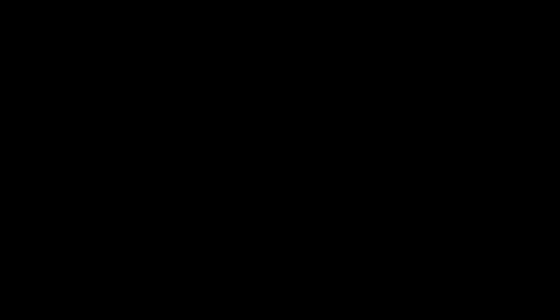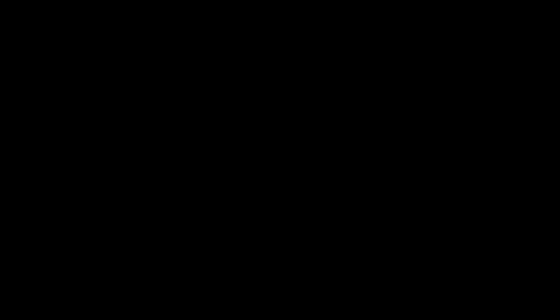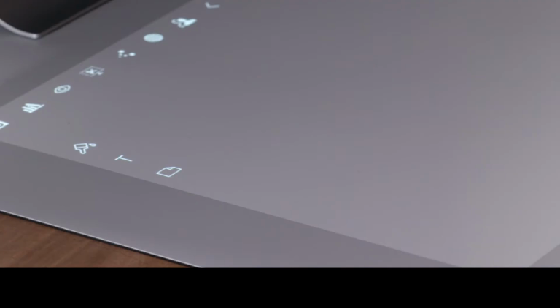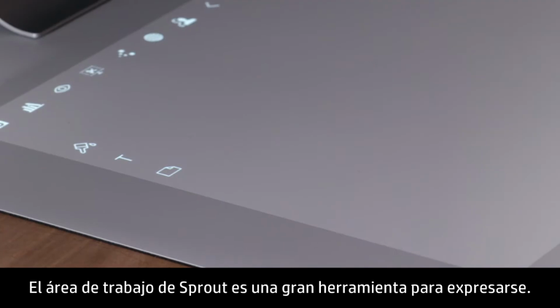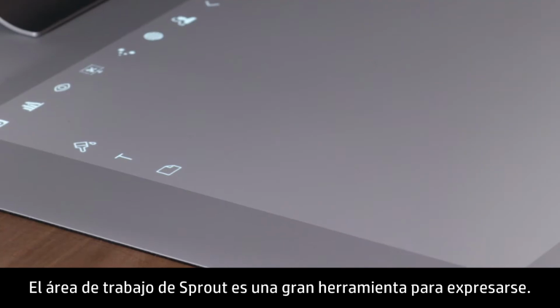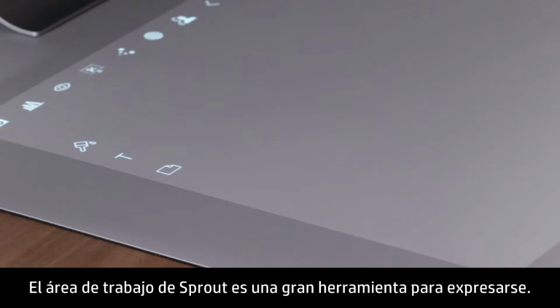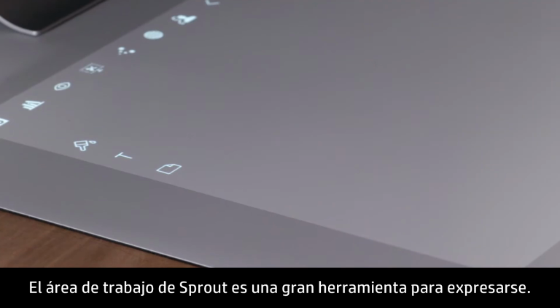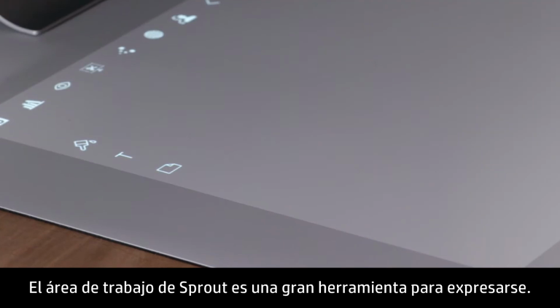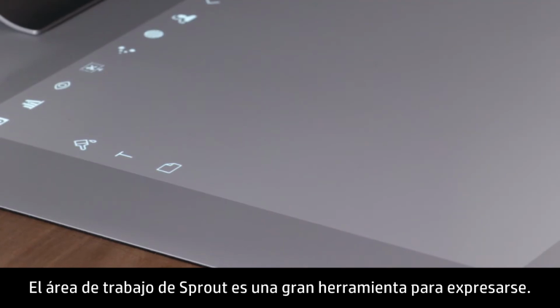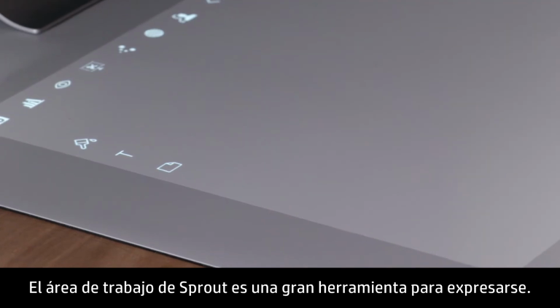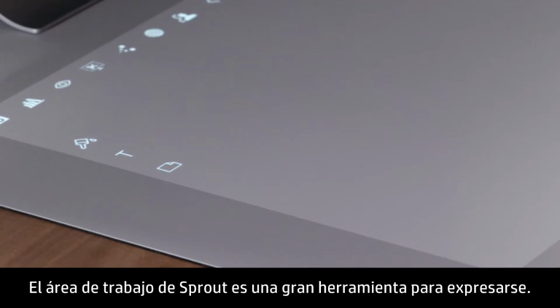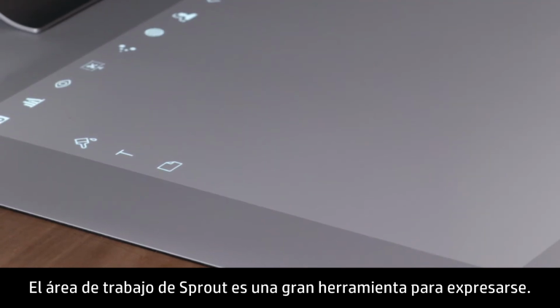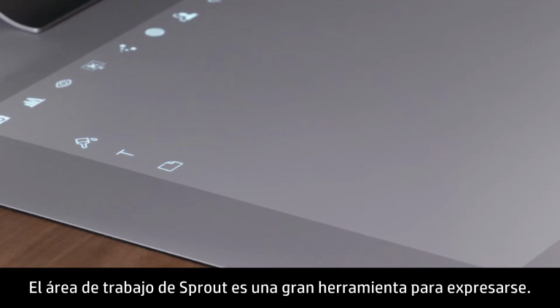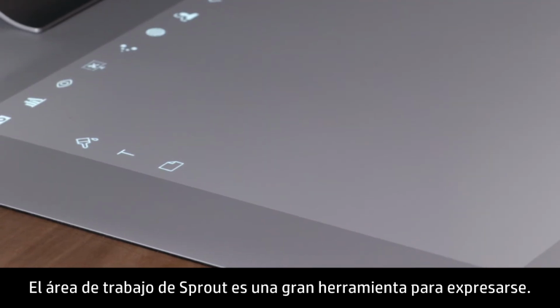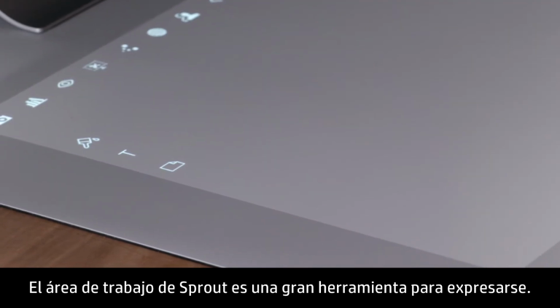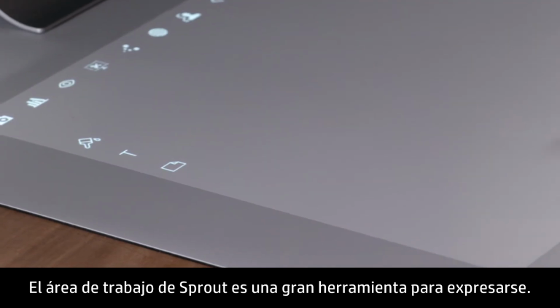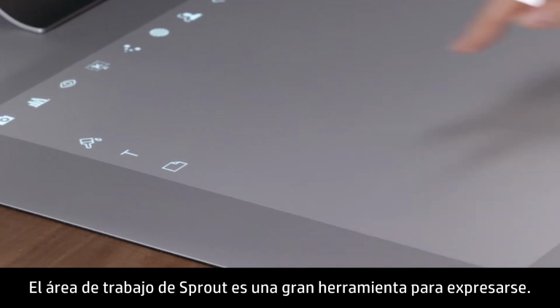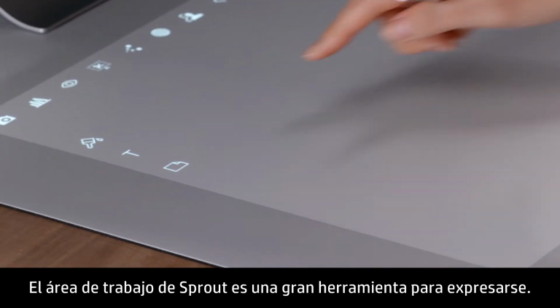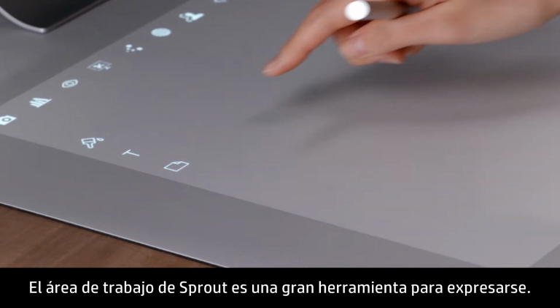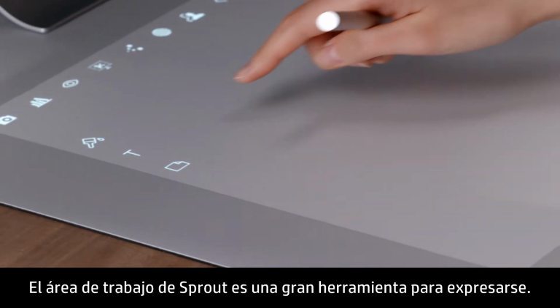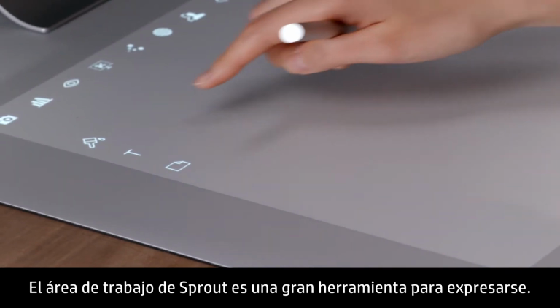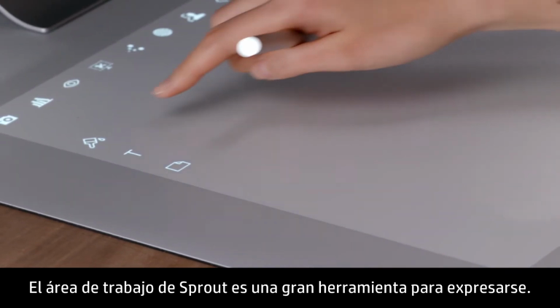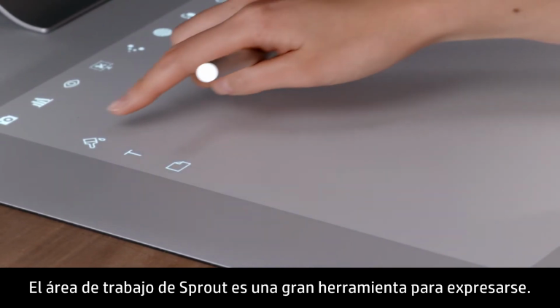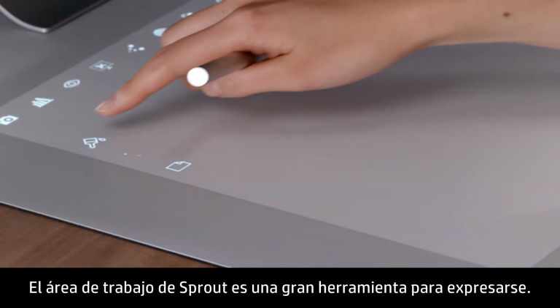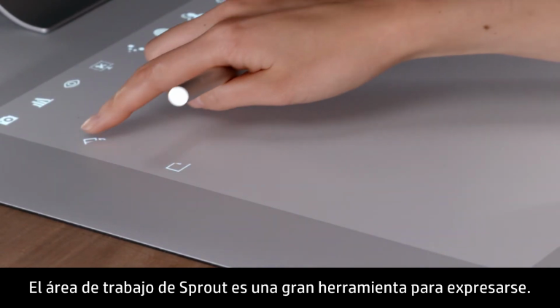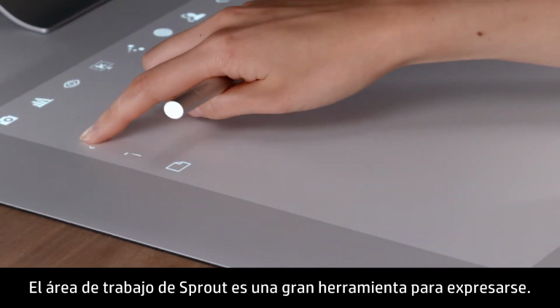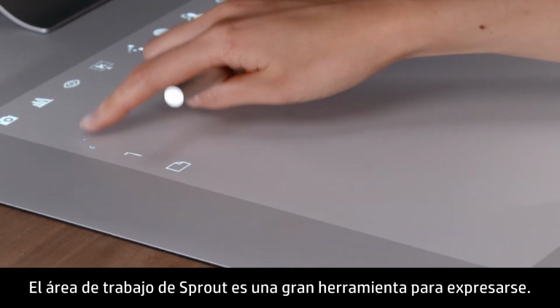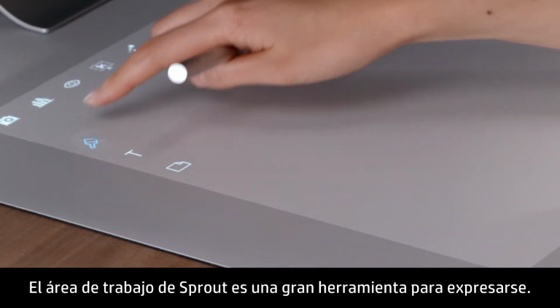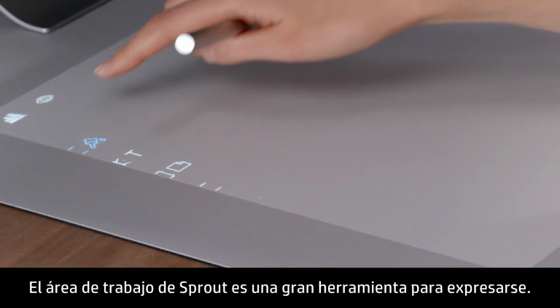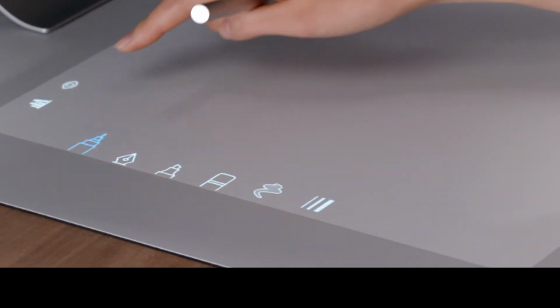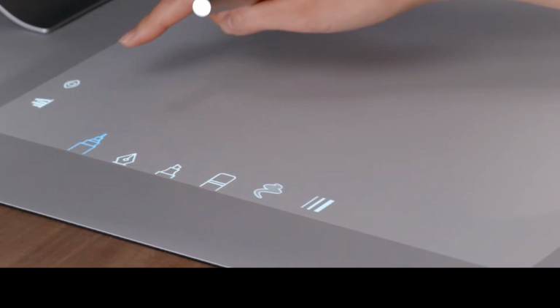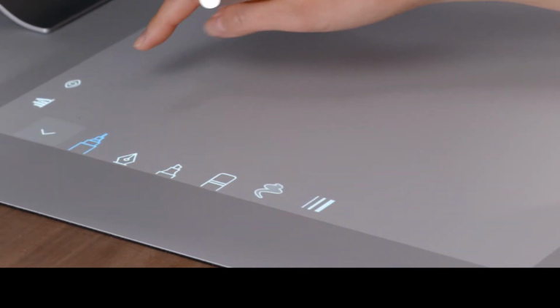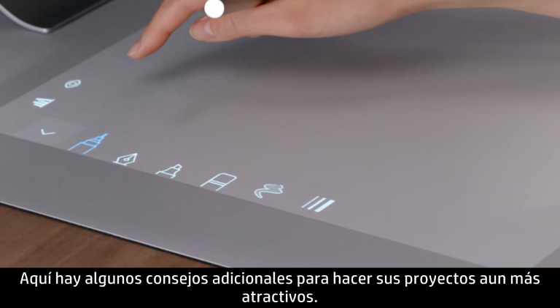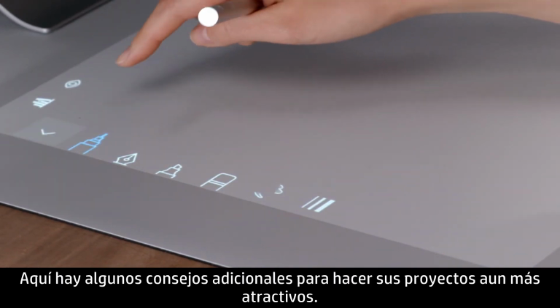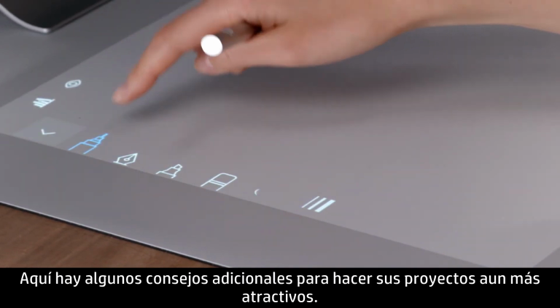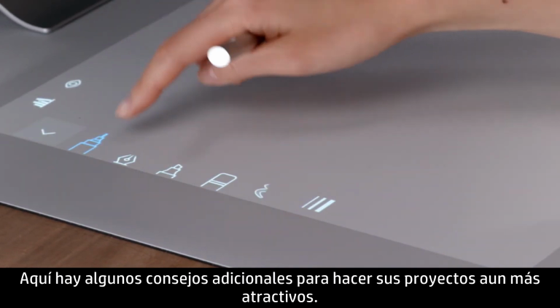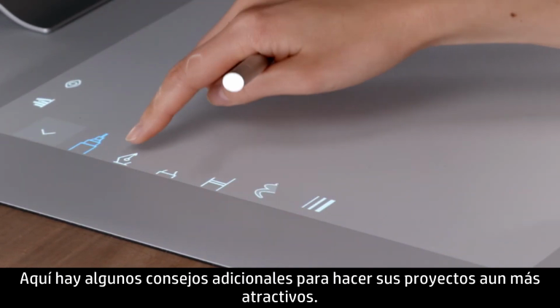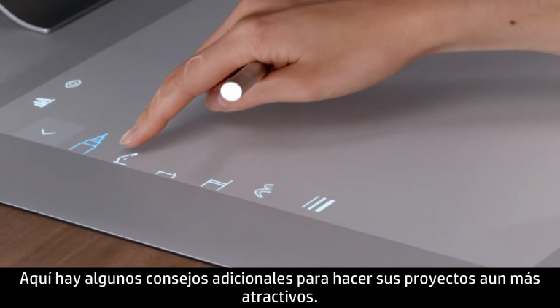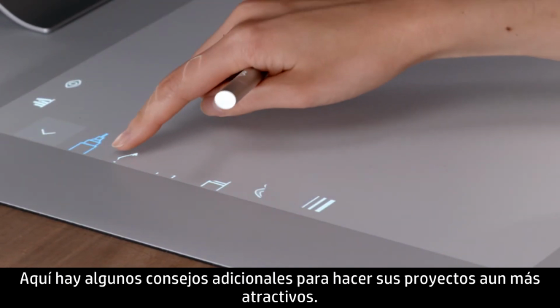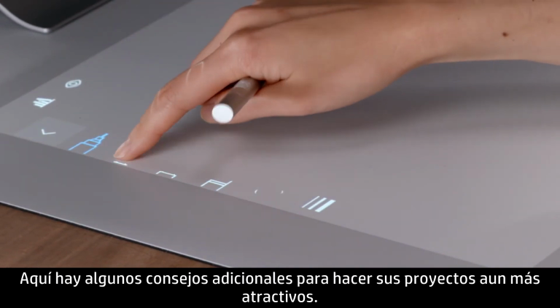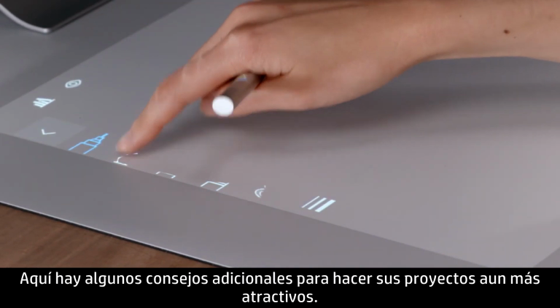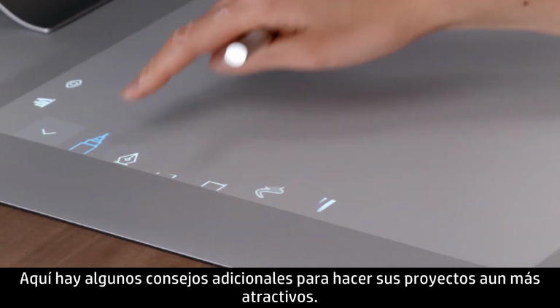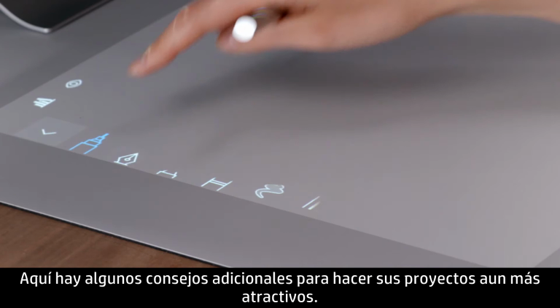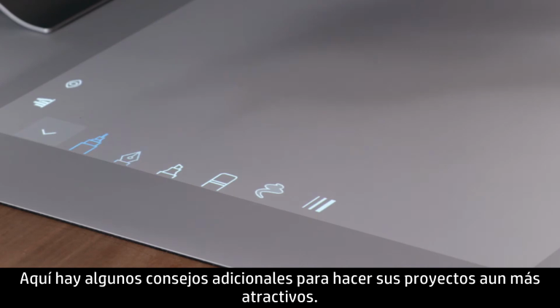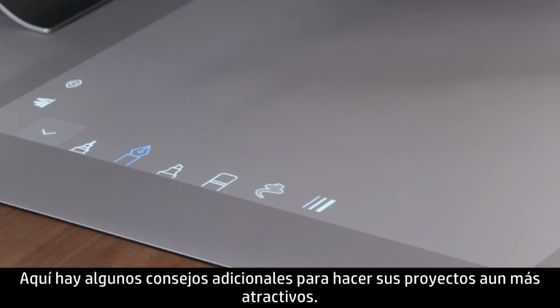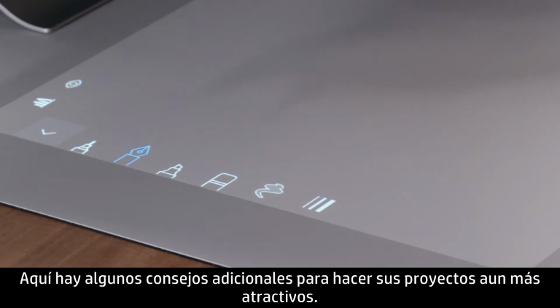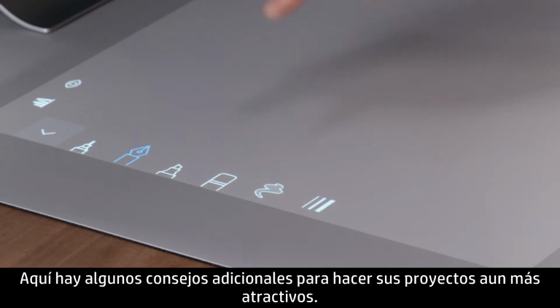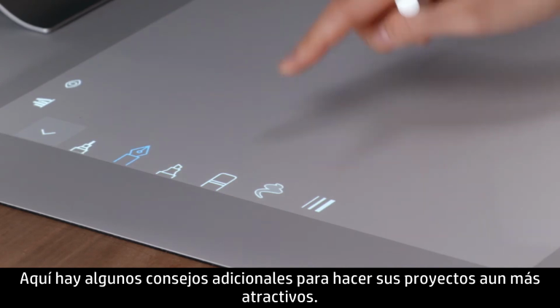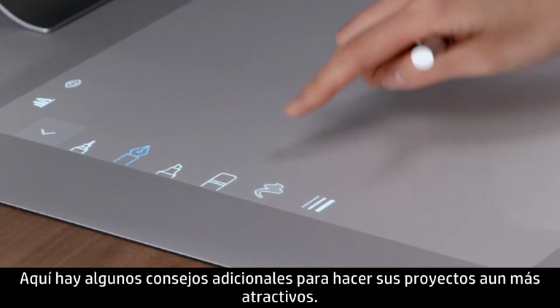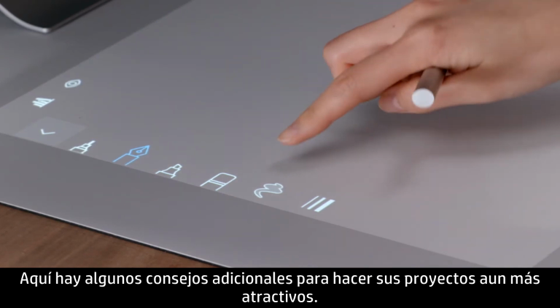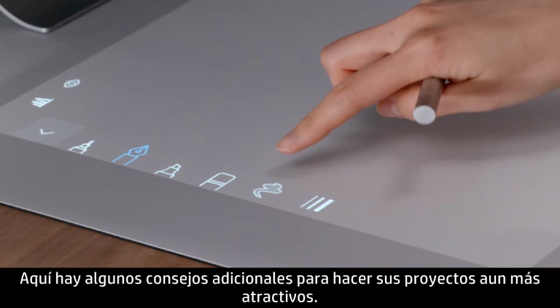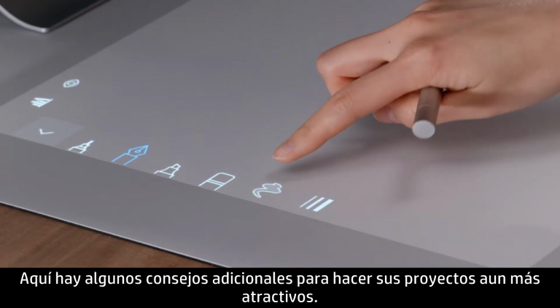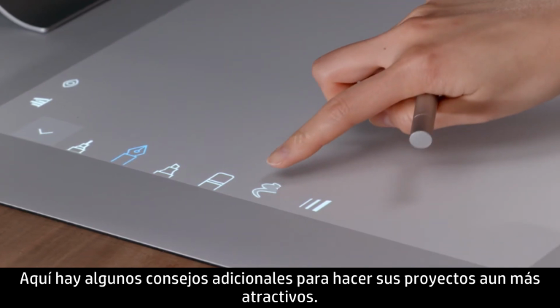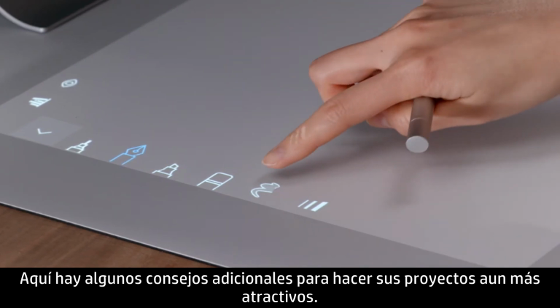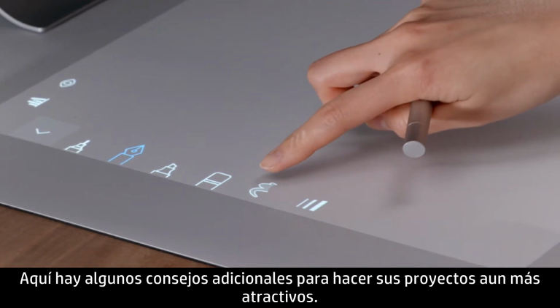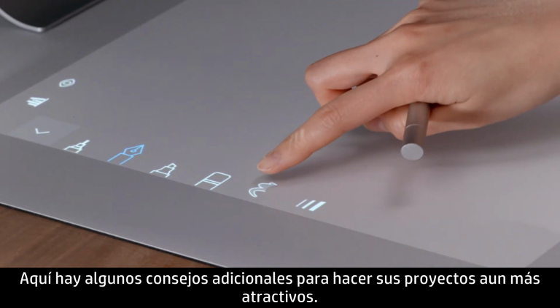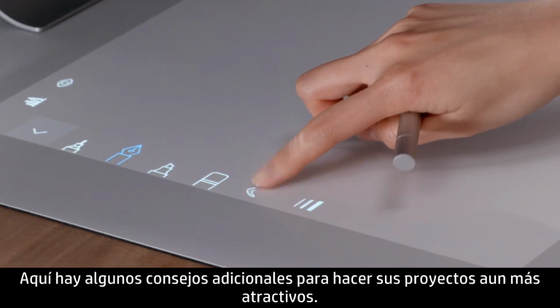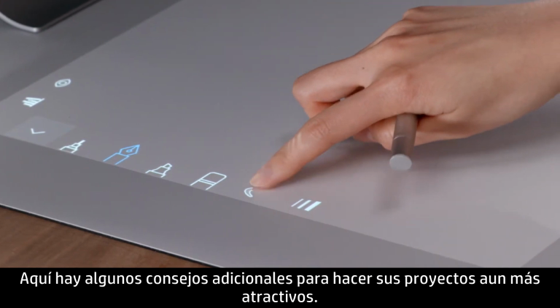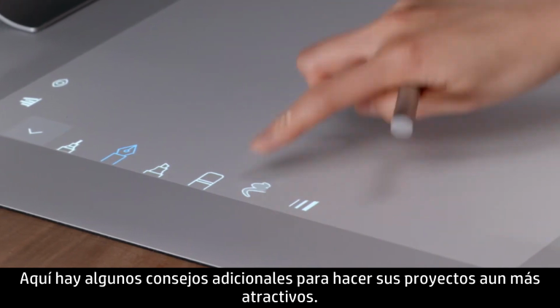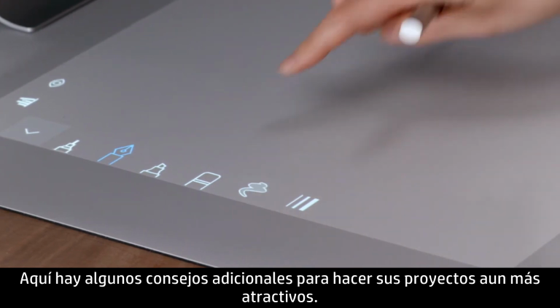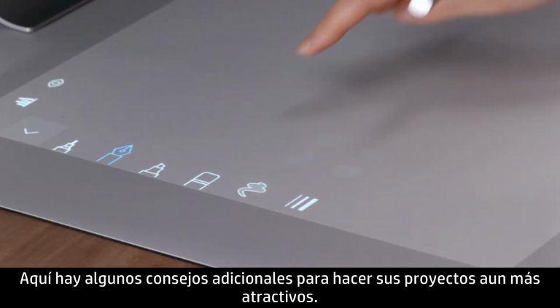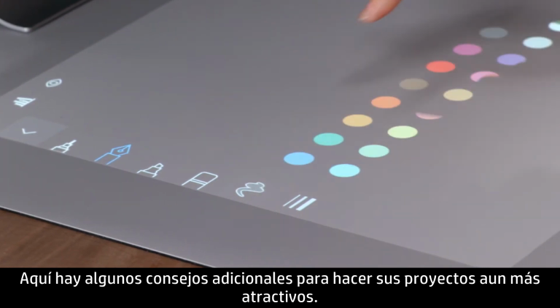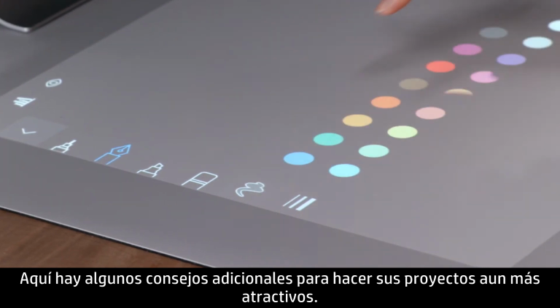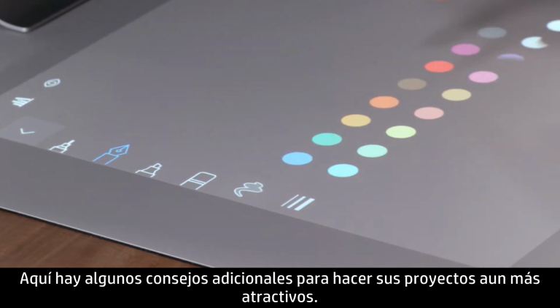The Sprout Workplace is a great tool to express yourself. Here are some additional tips on how to make your projects even more eye-catching.